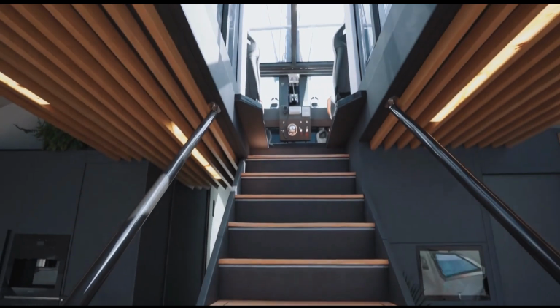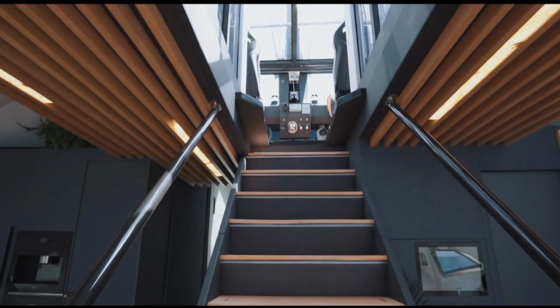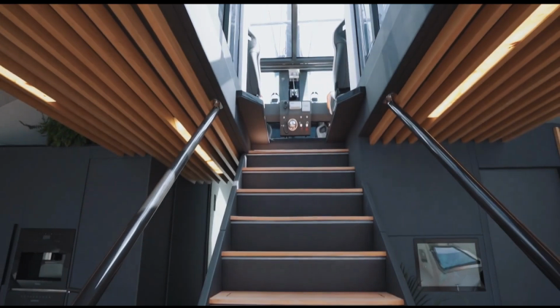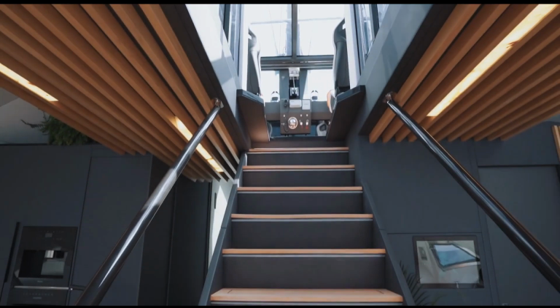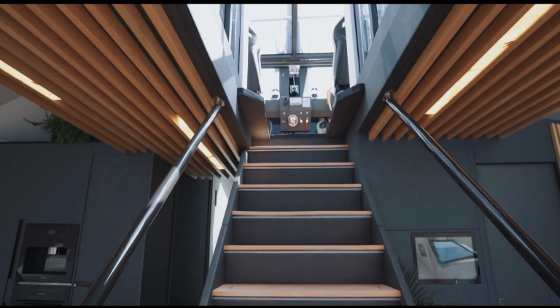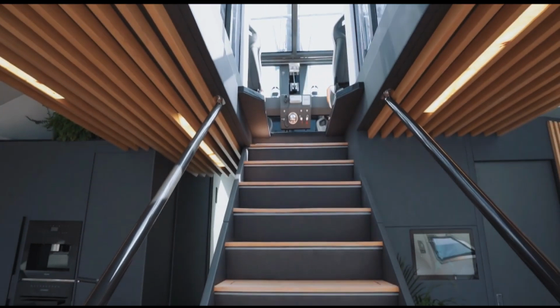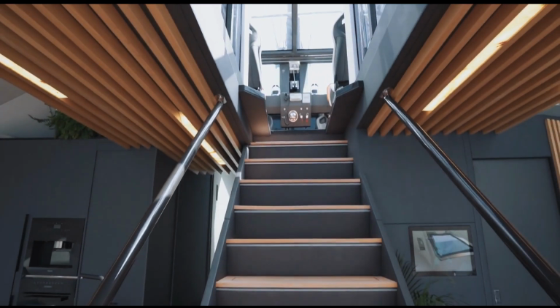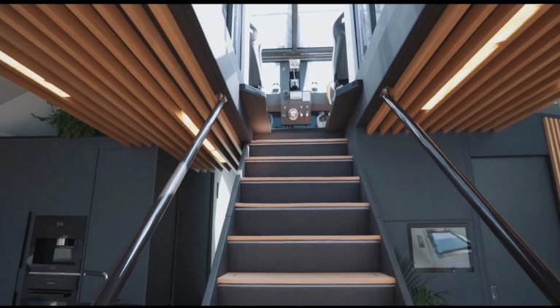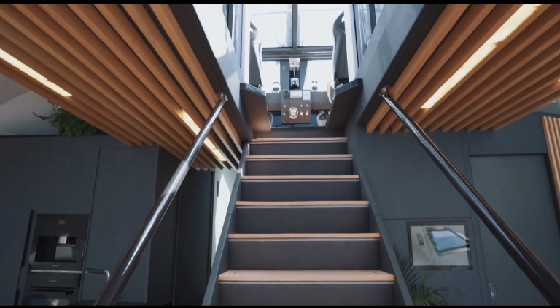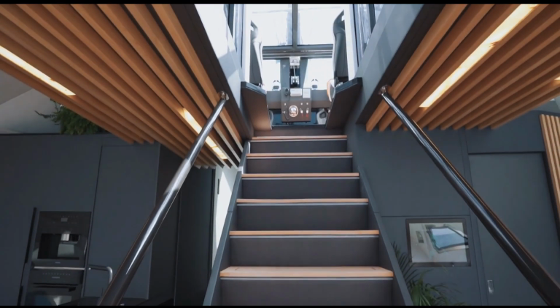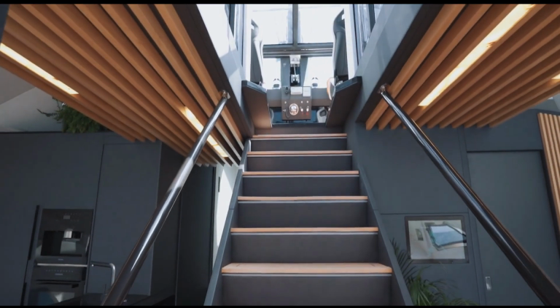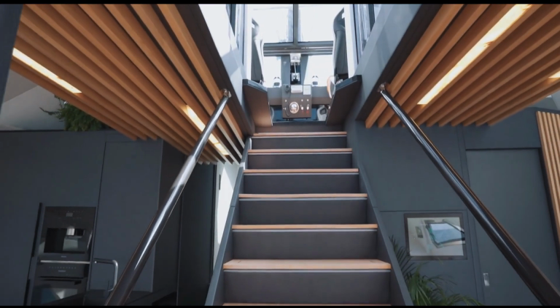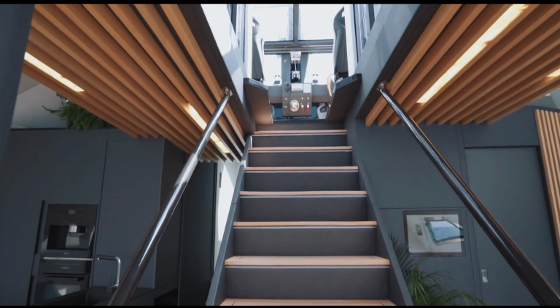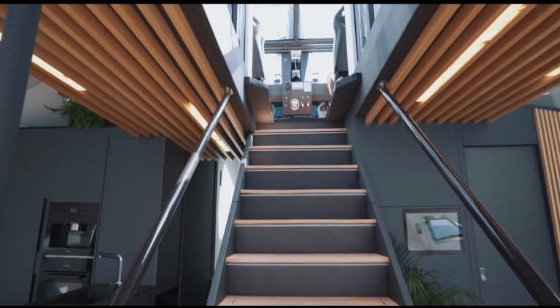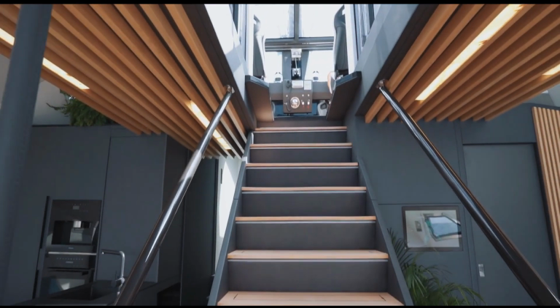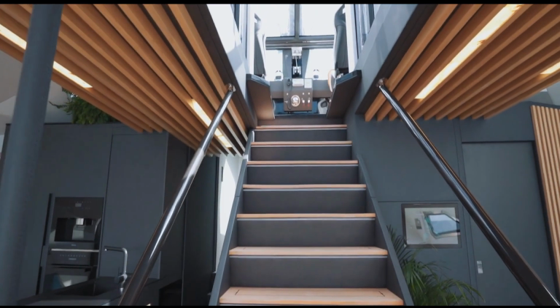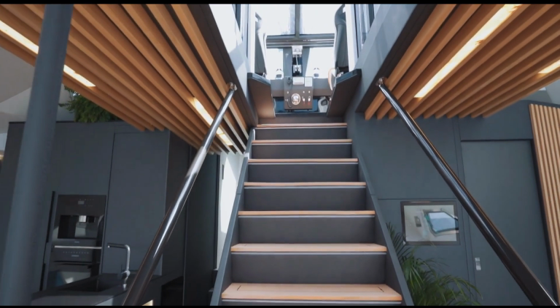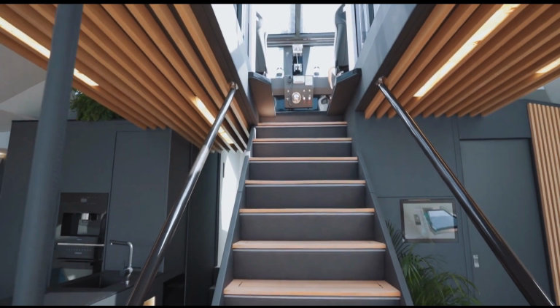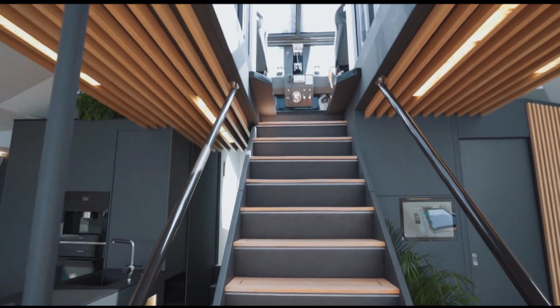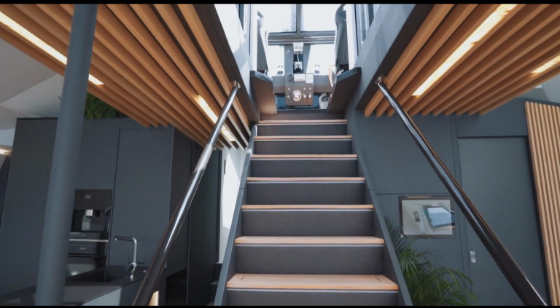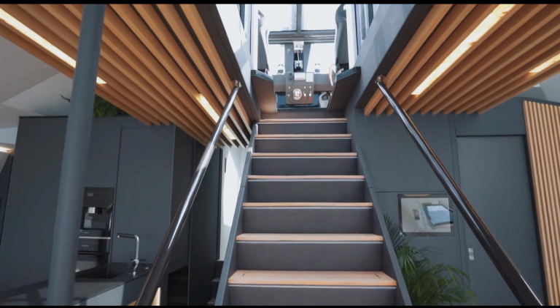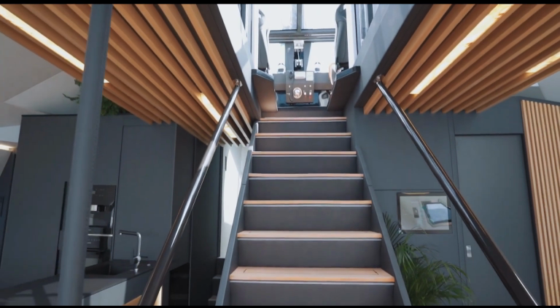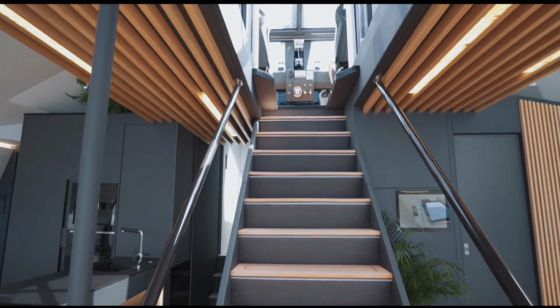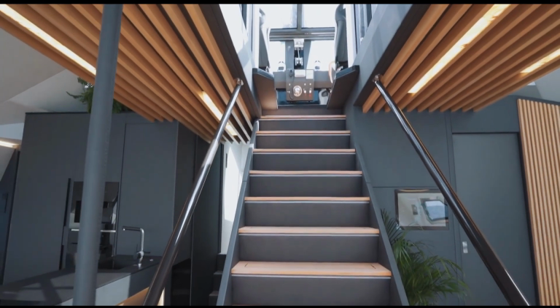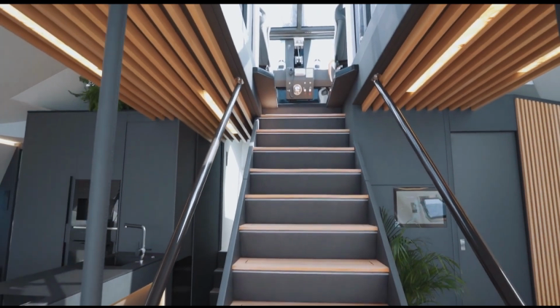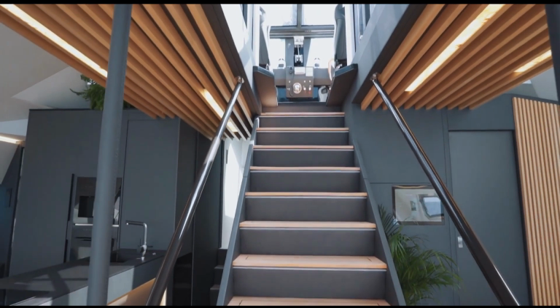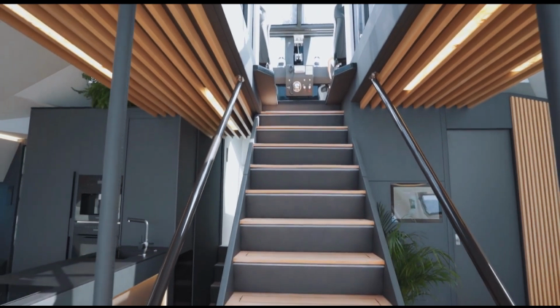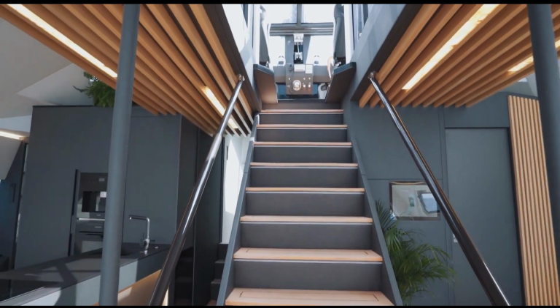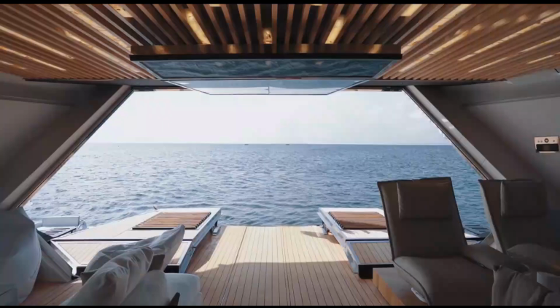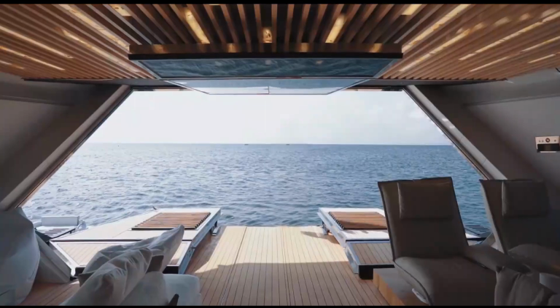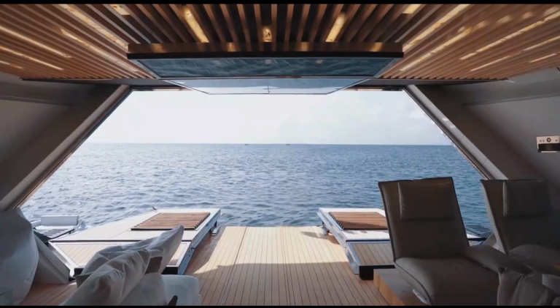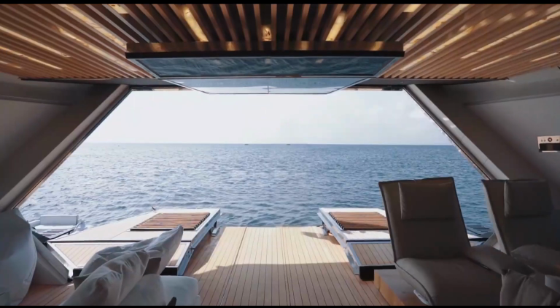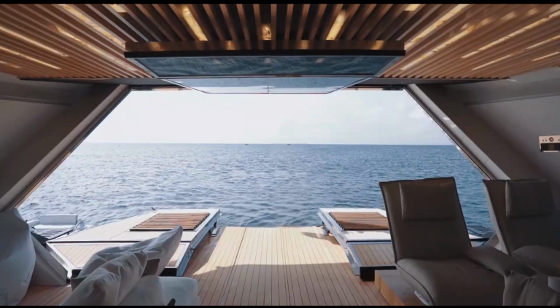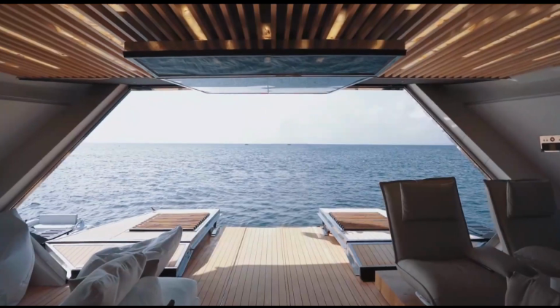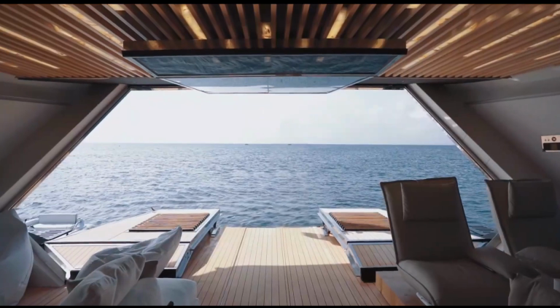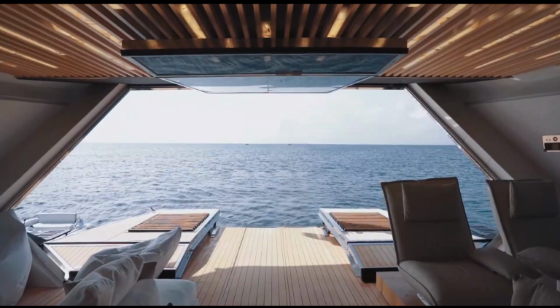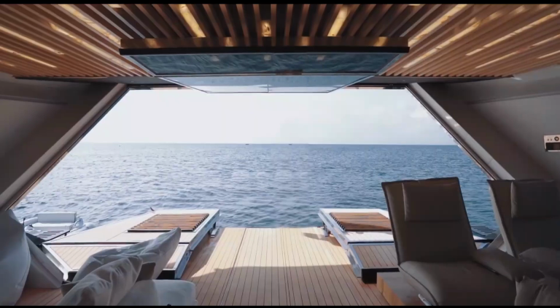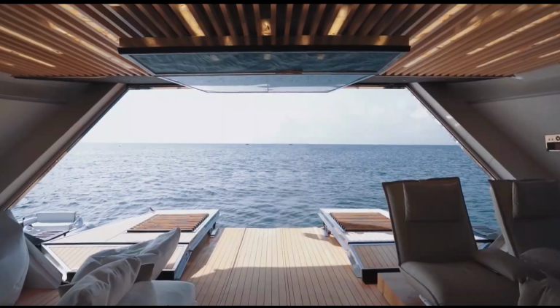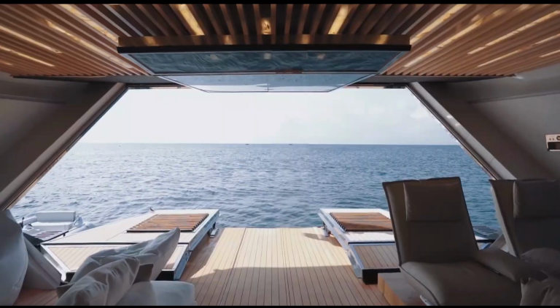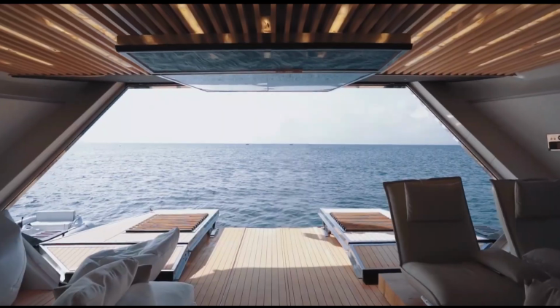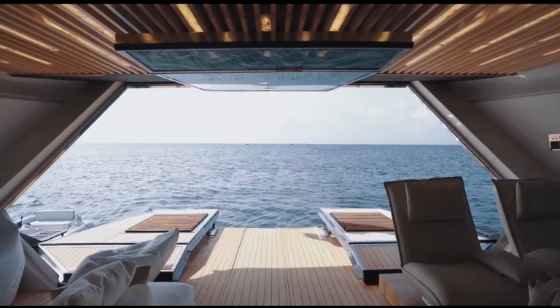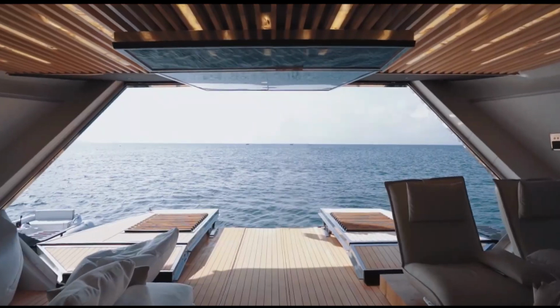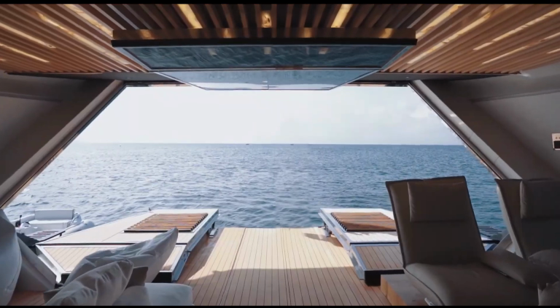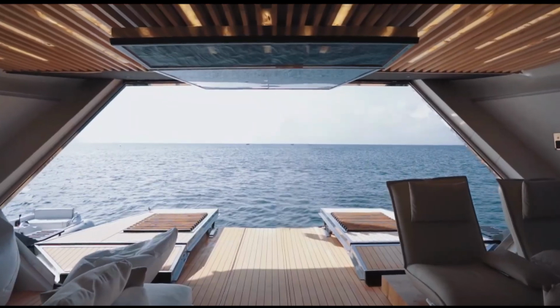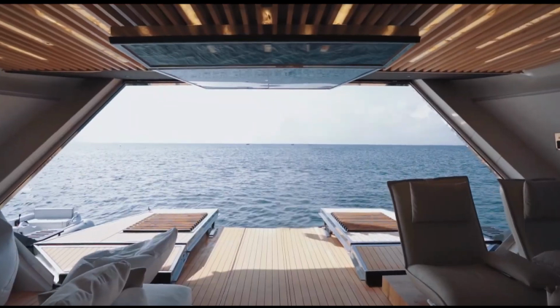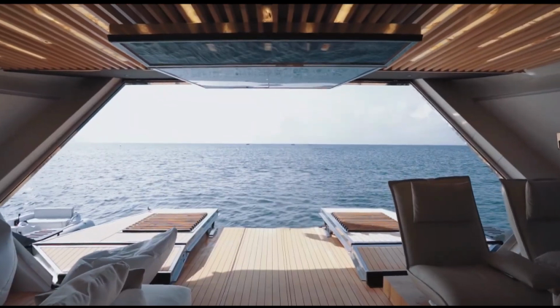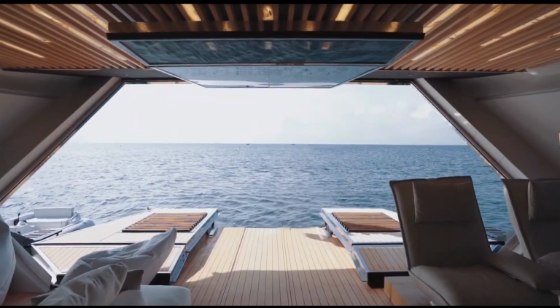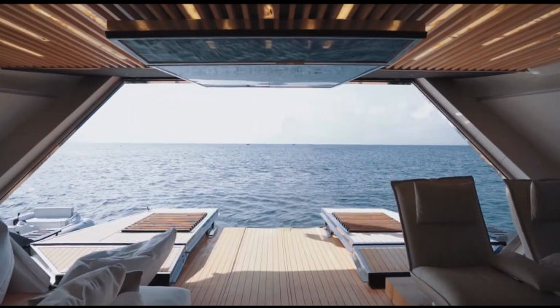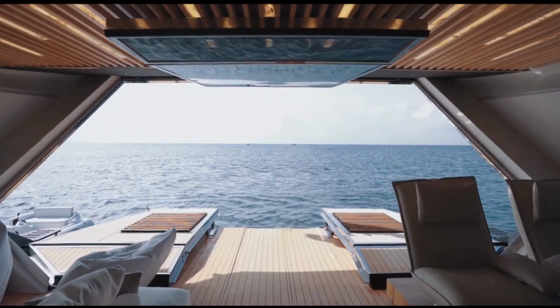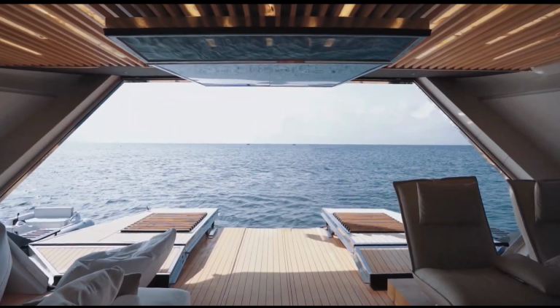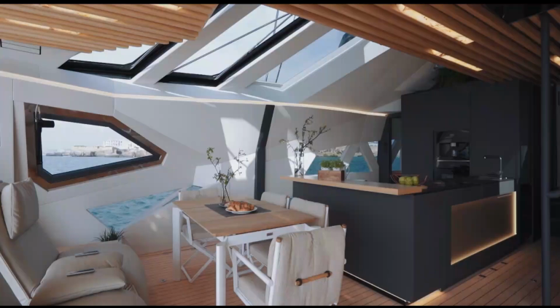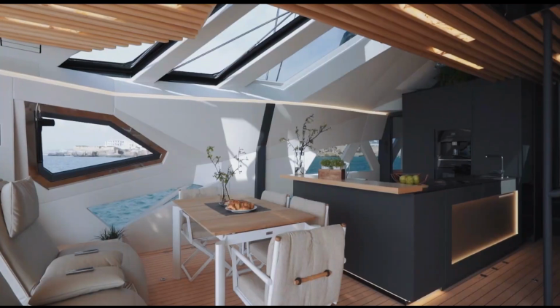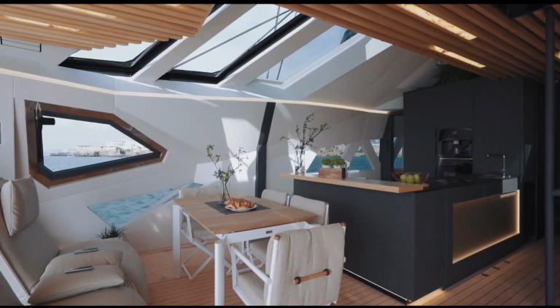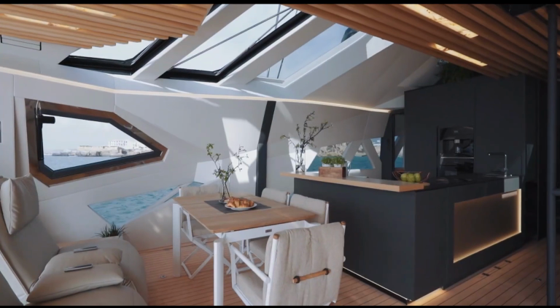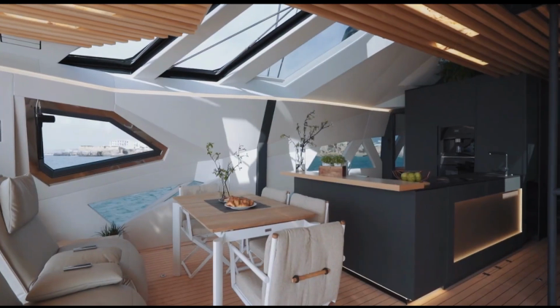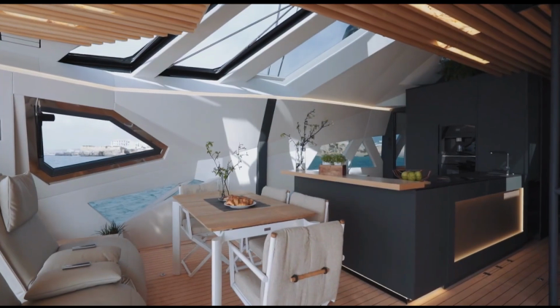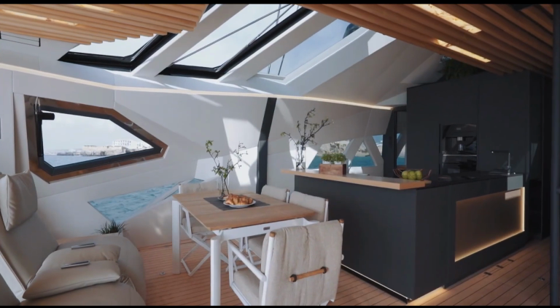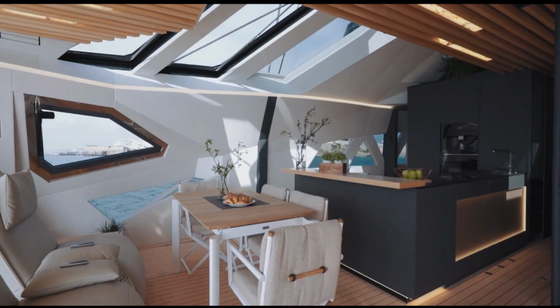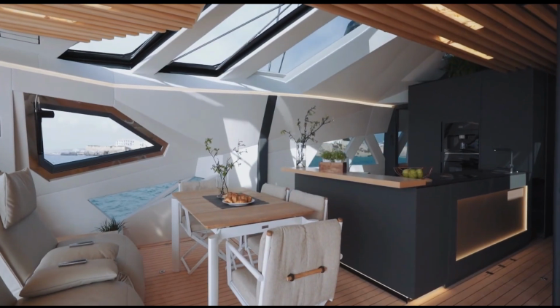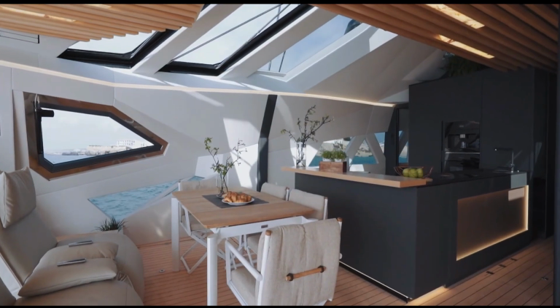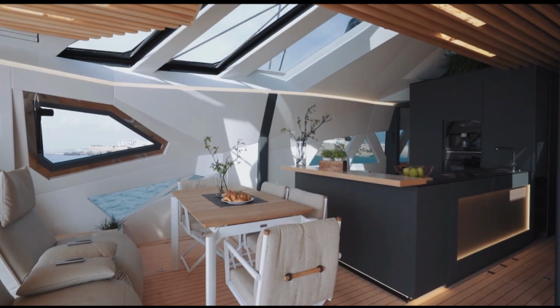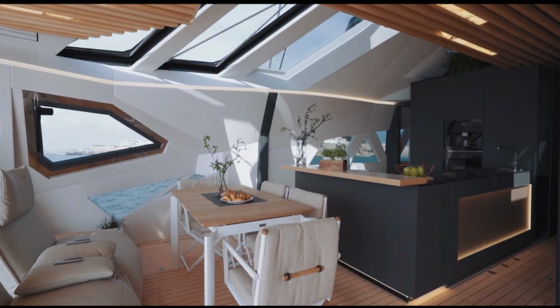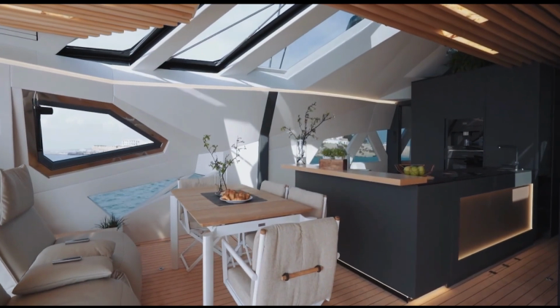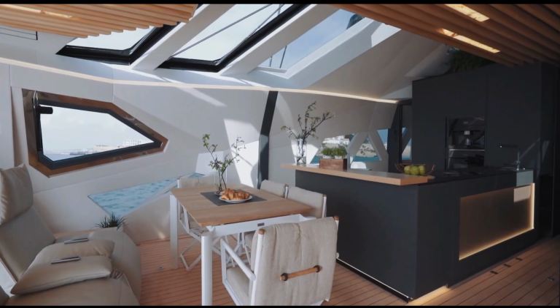The X1 is designed for versatility, whether you're hosting a glamorous party, embarking on an extended sea voyage, or simply enjoying a serene day on the water.